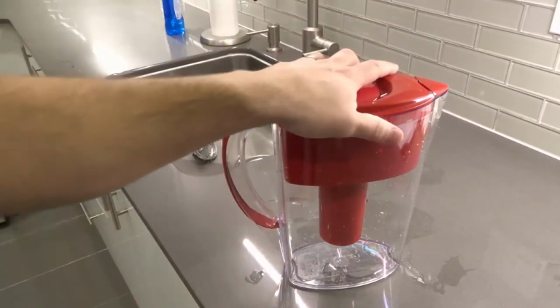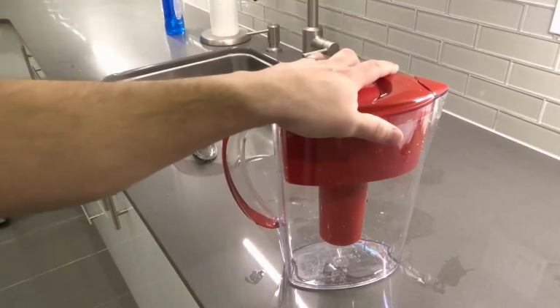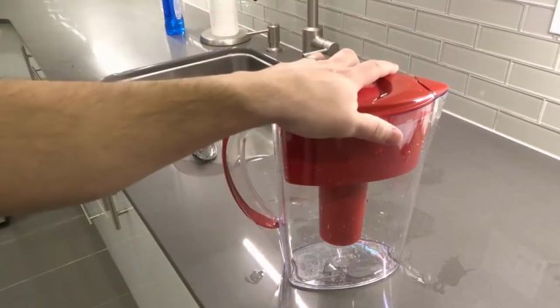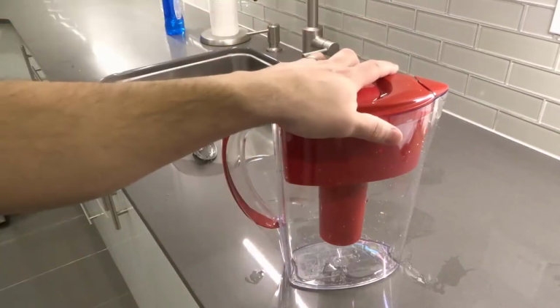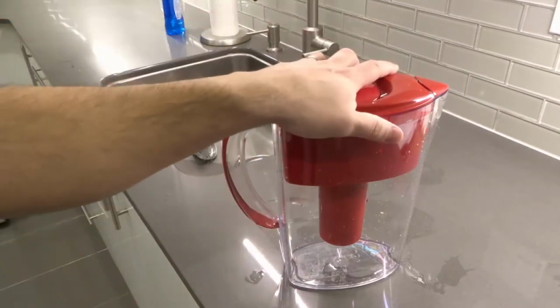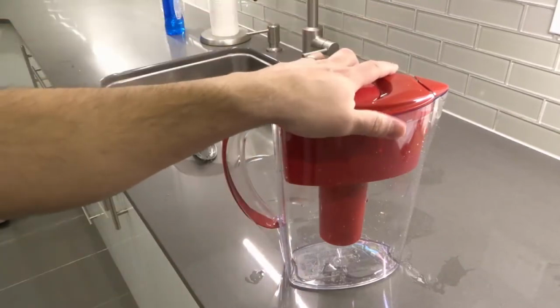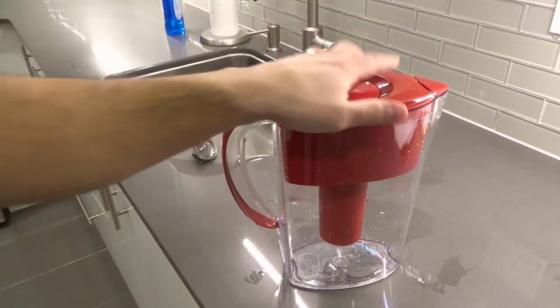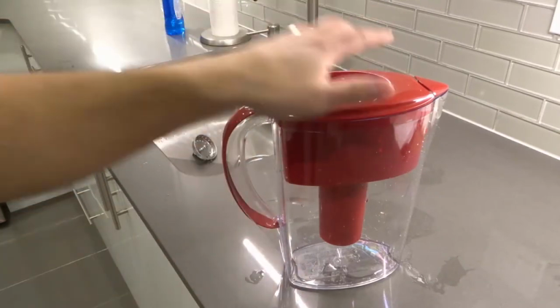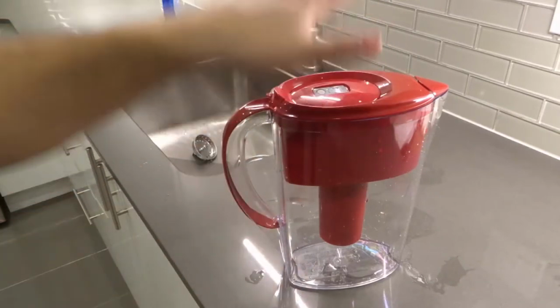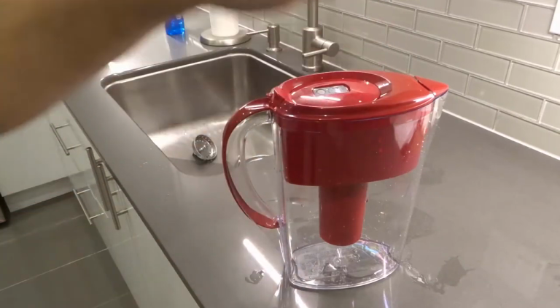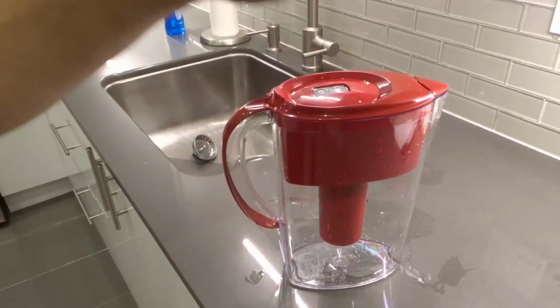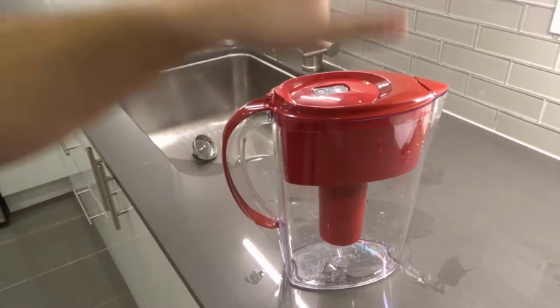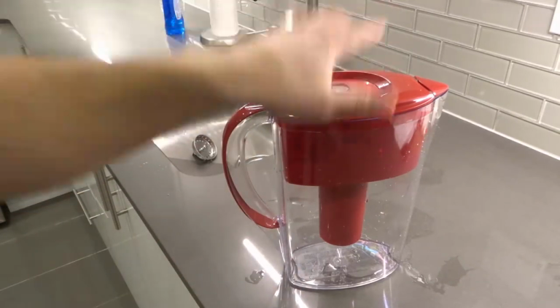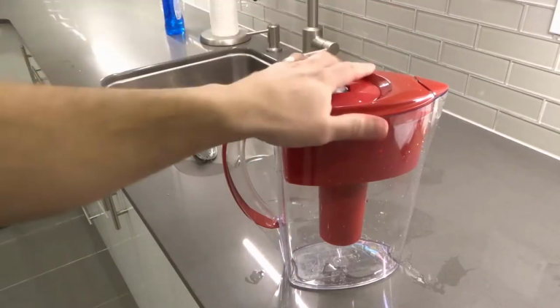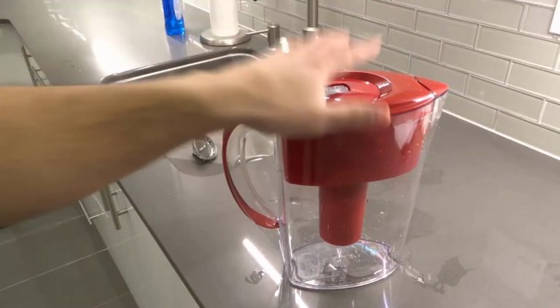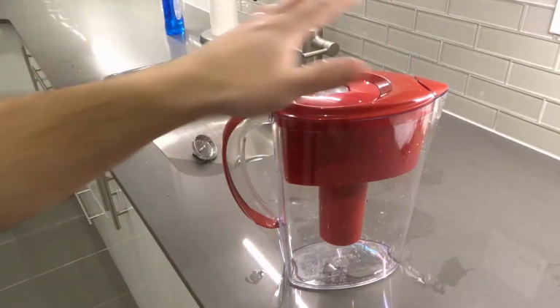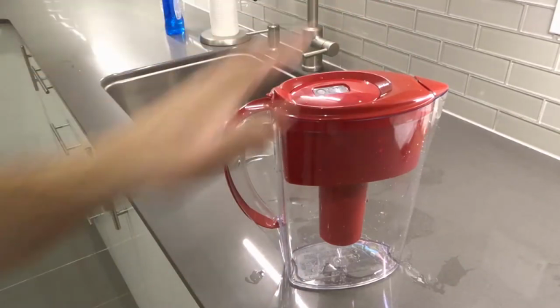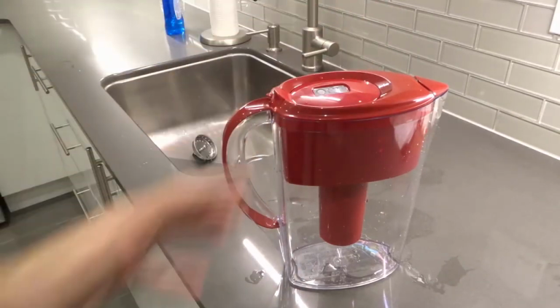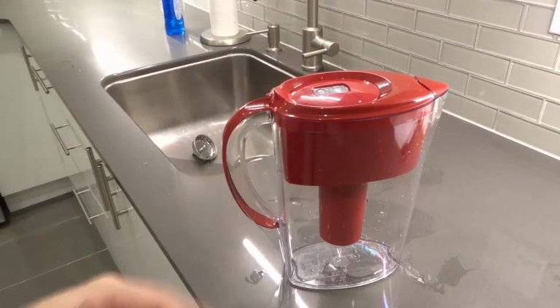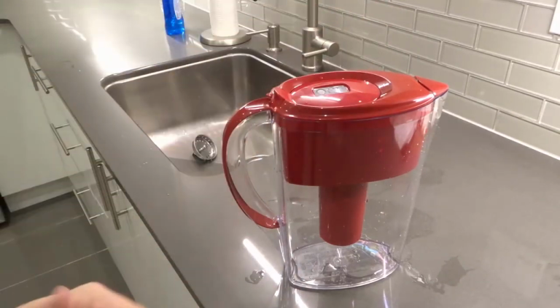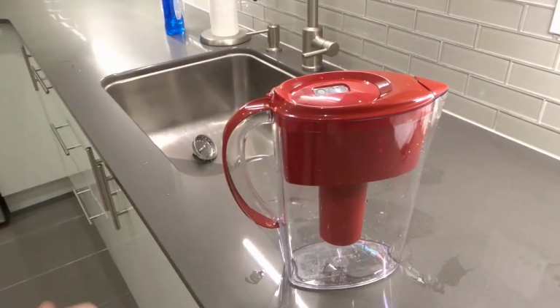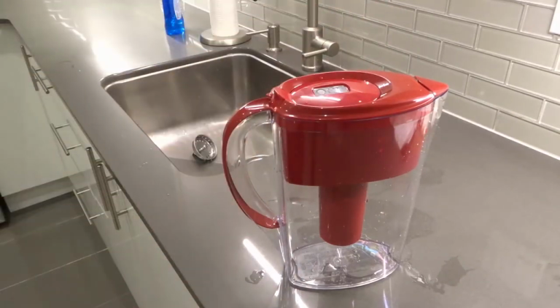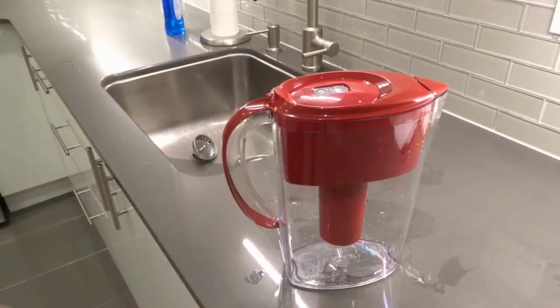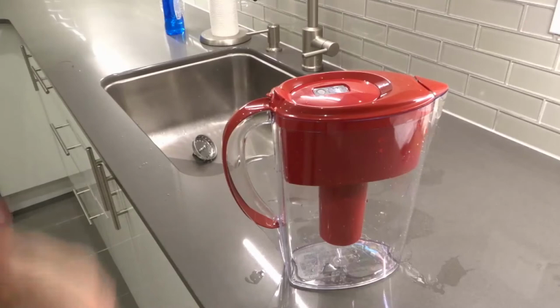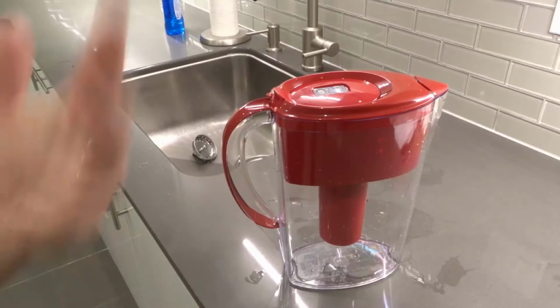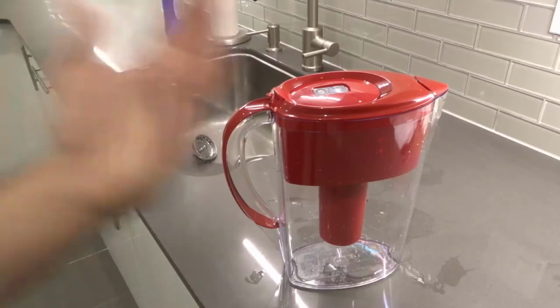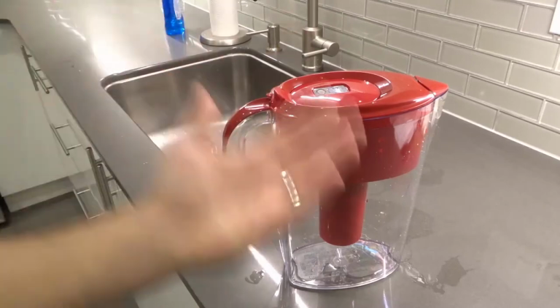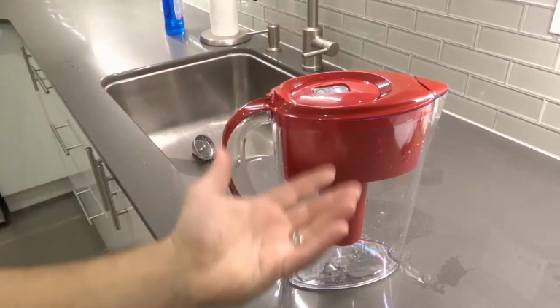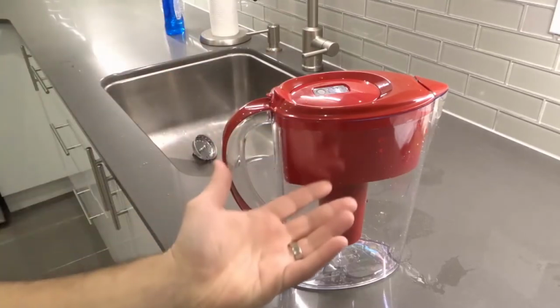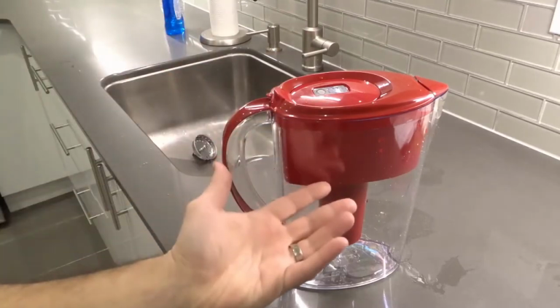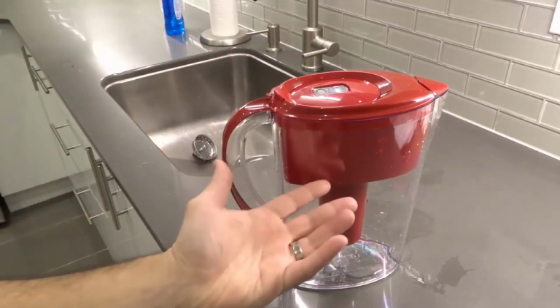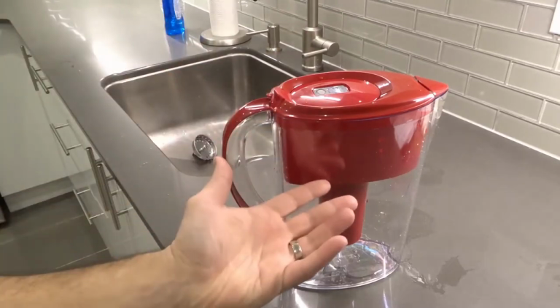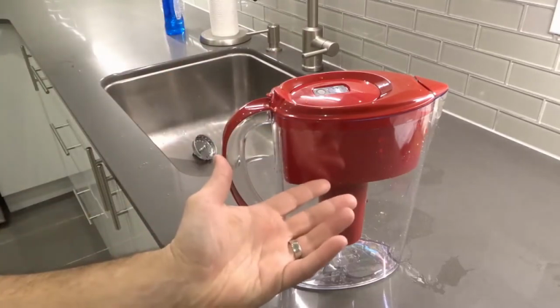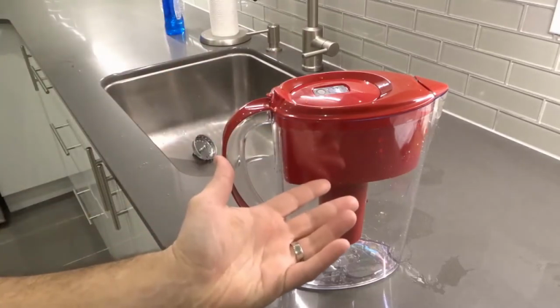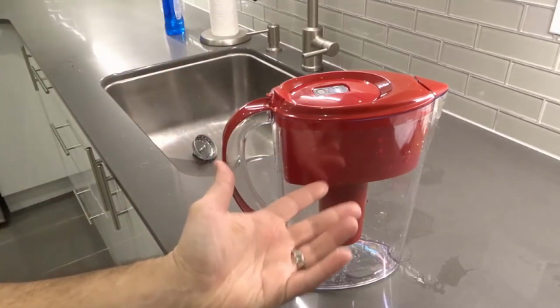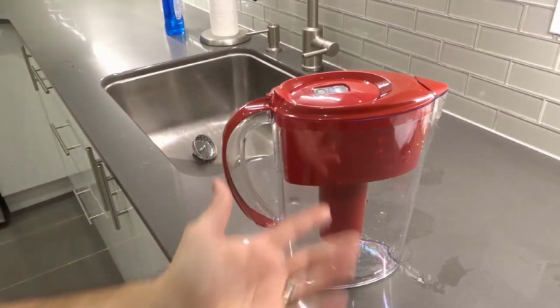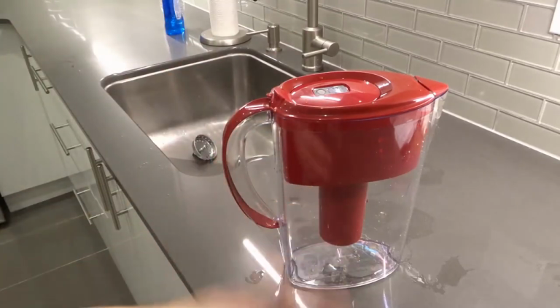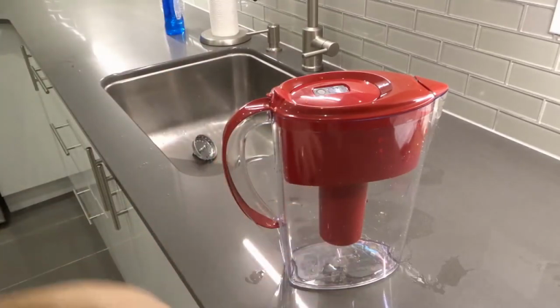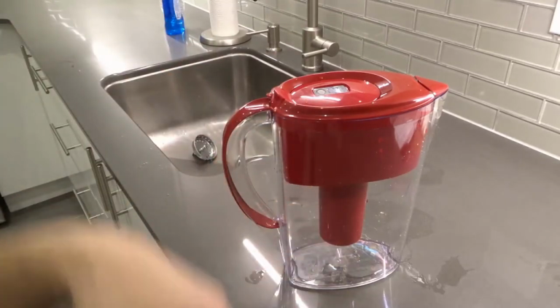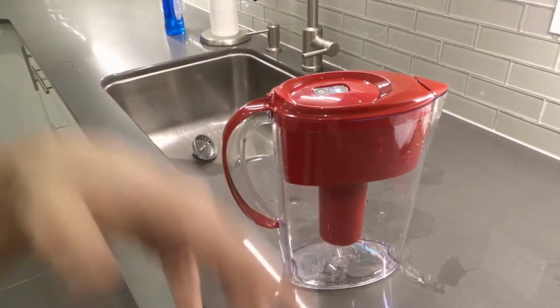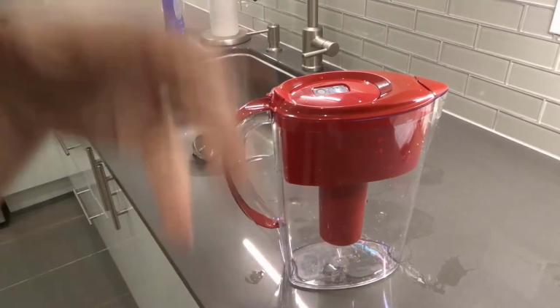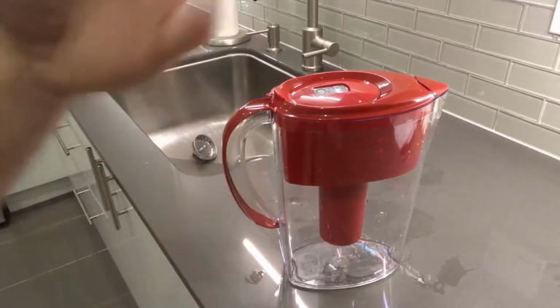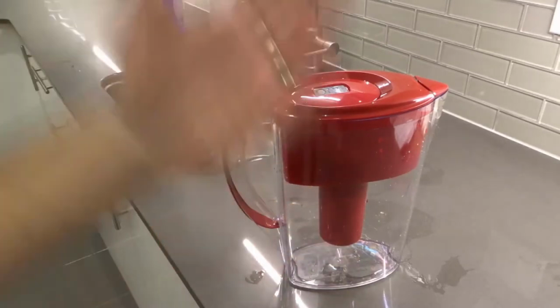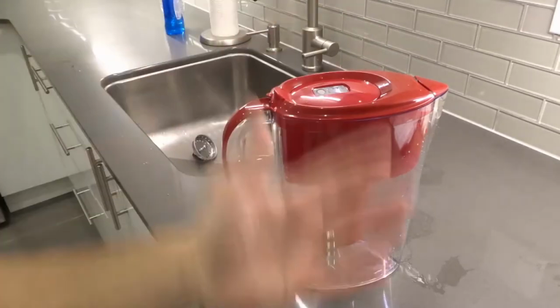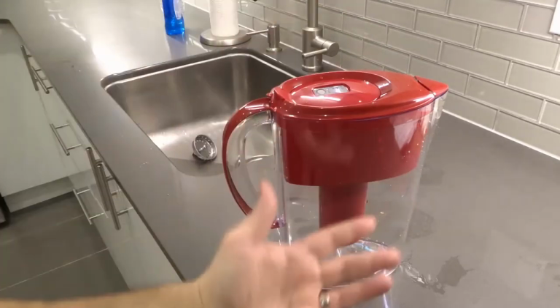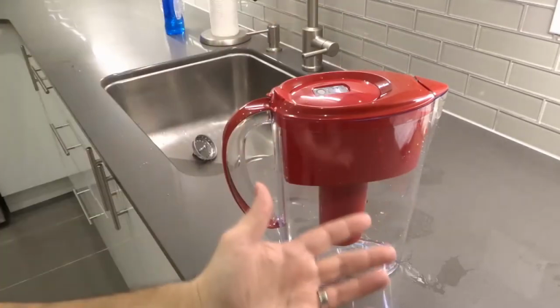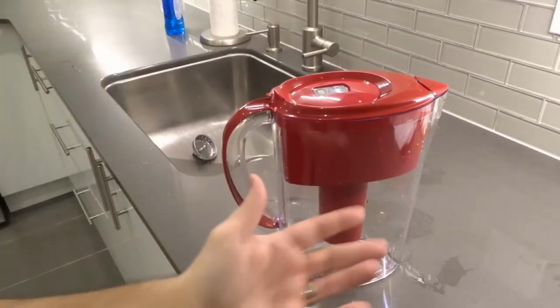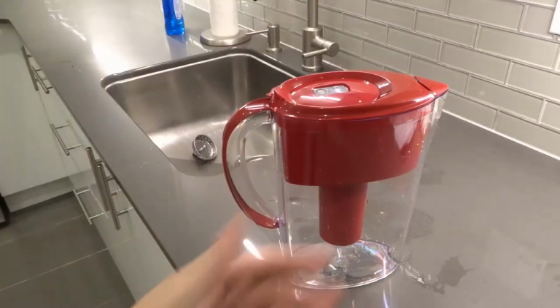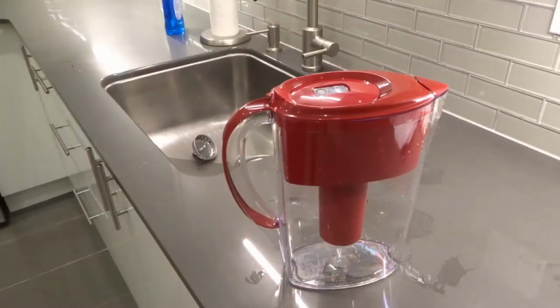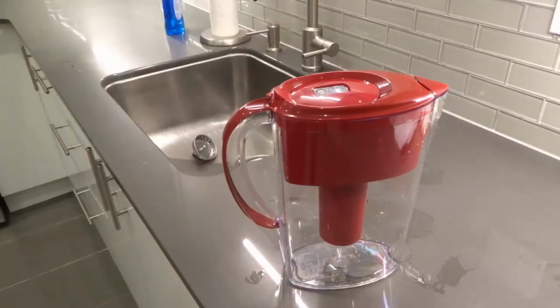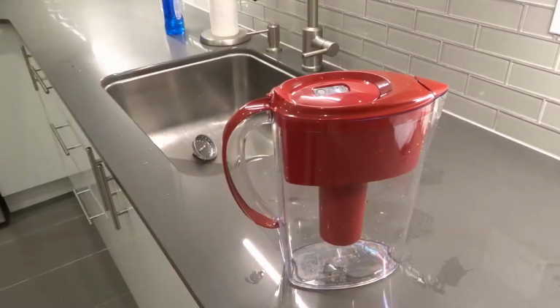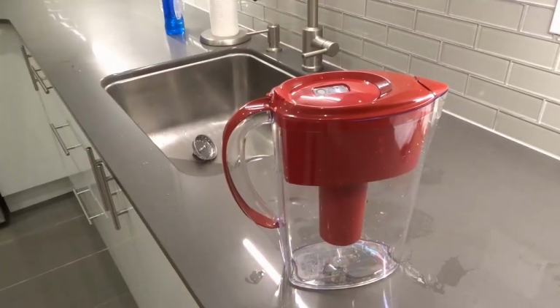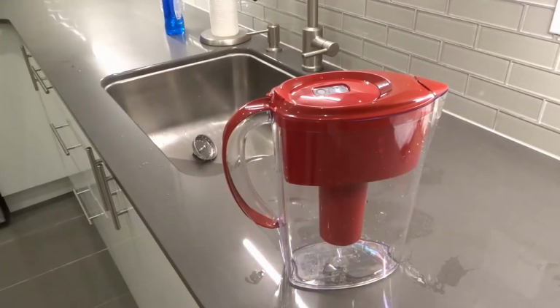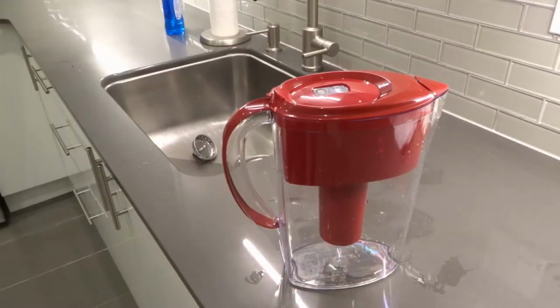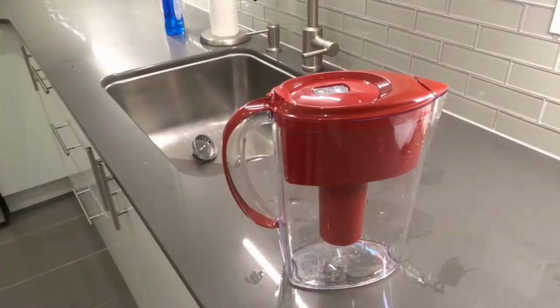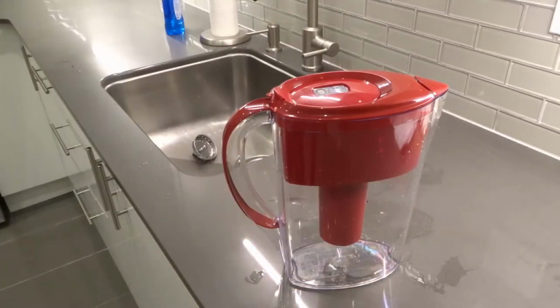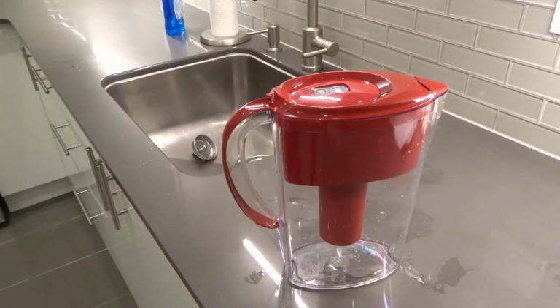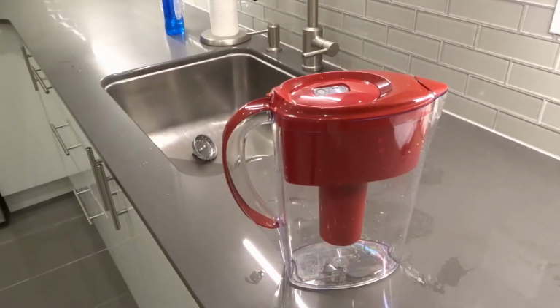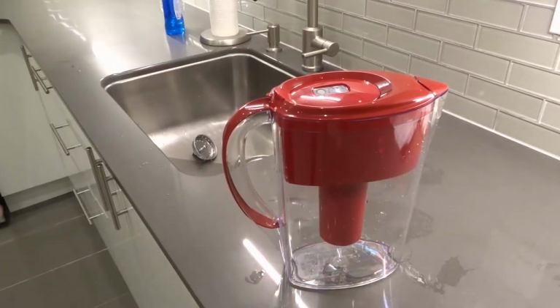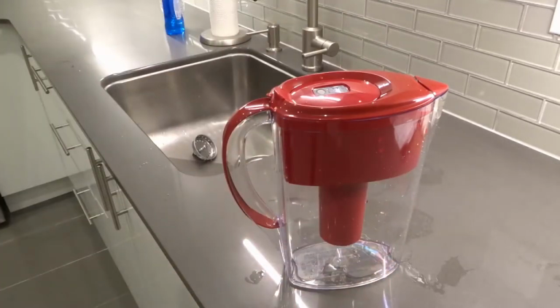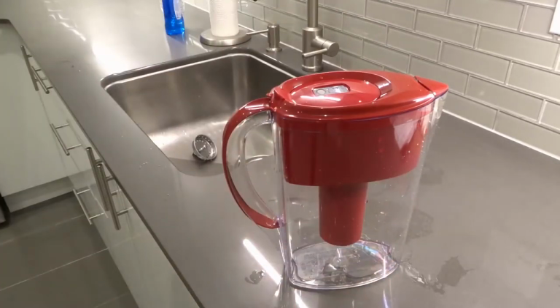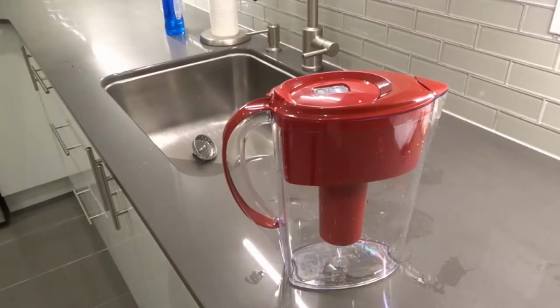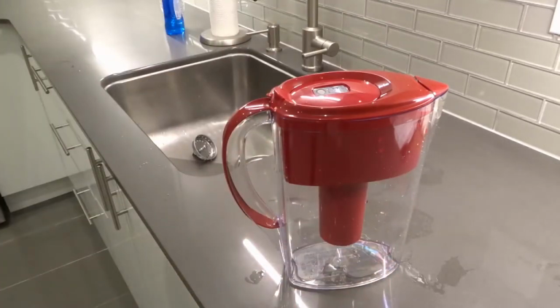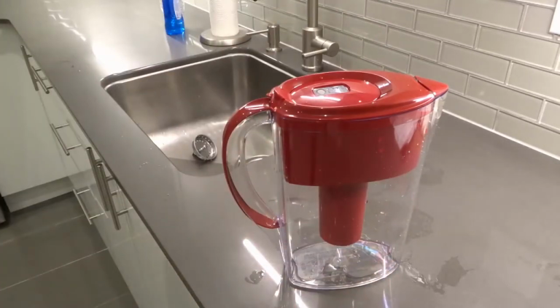All that you'll need is your Brita water filter along with your old cartridge and the new cartridge that you are replacing it with.